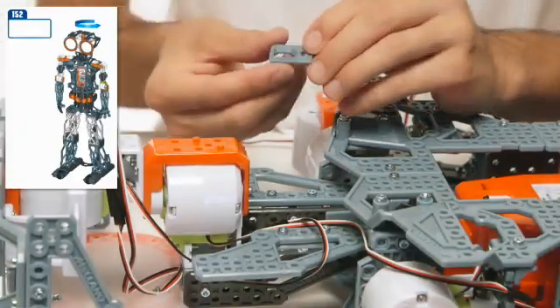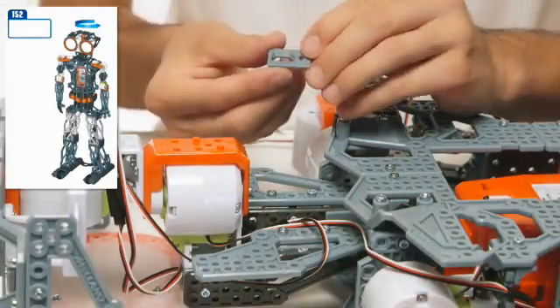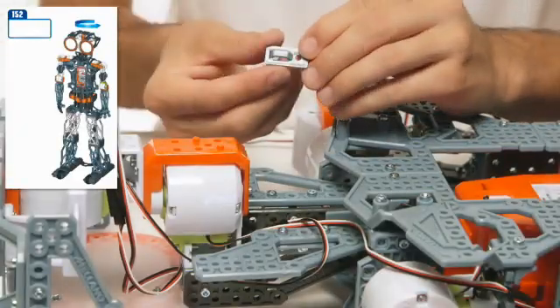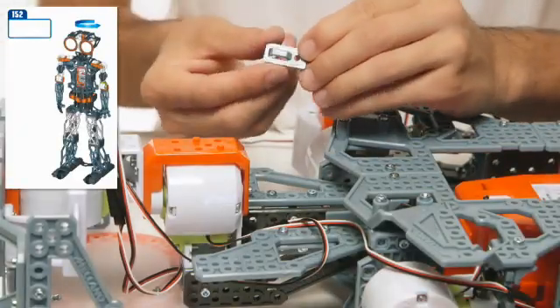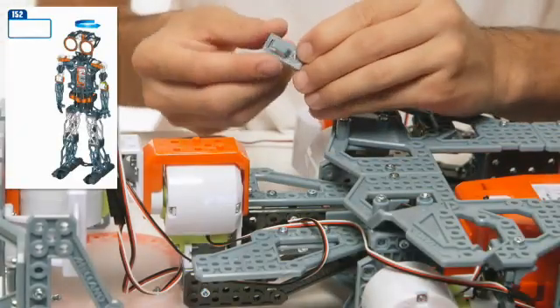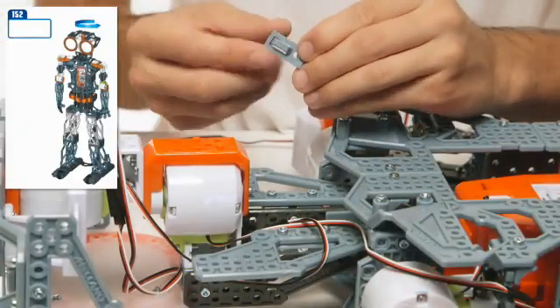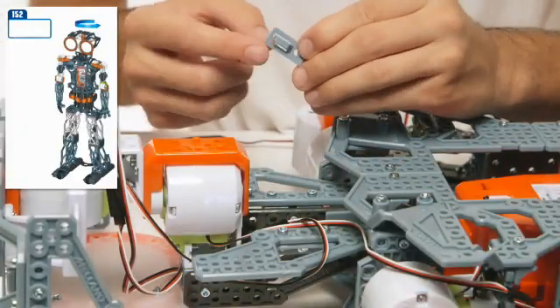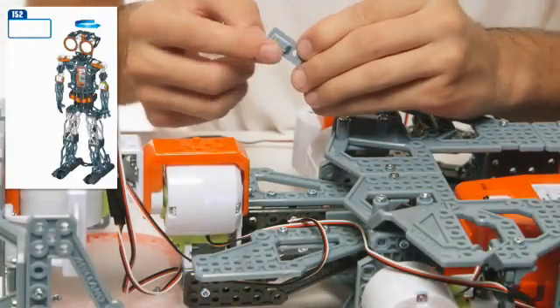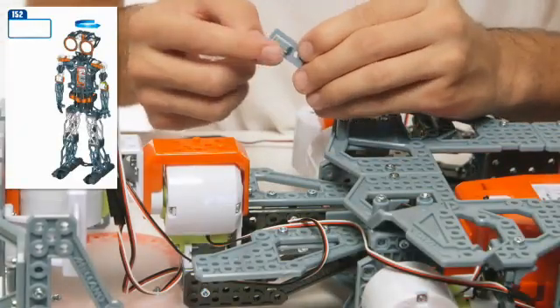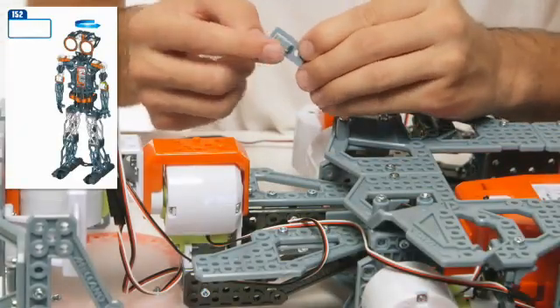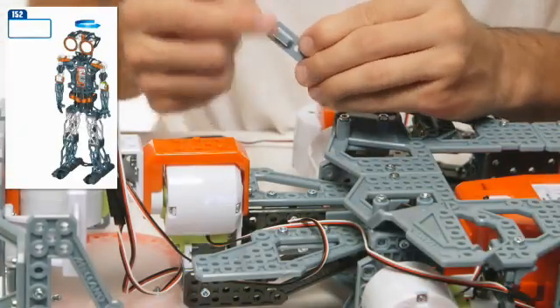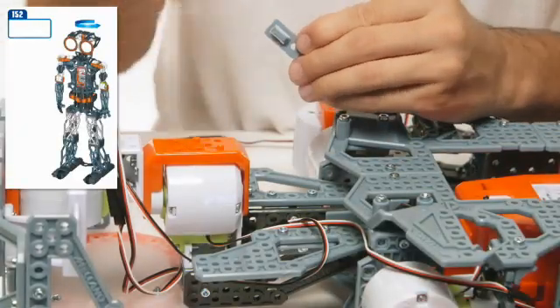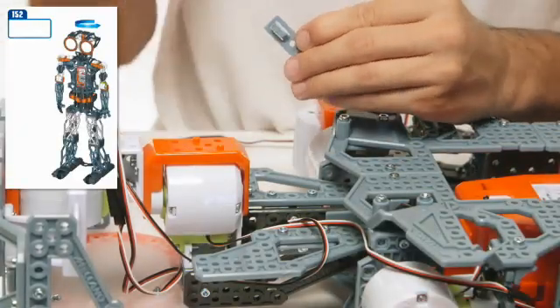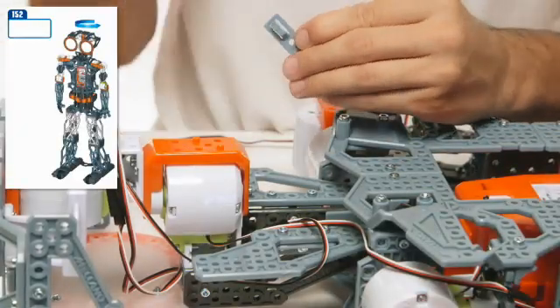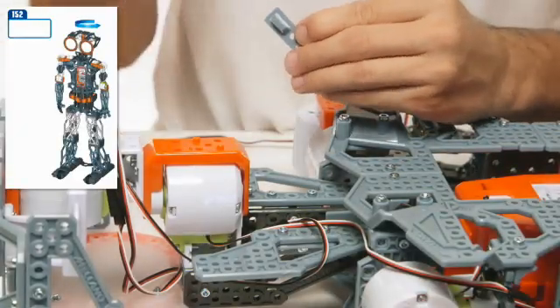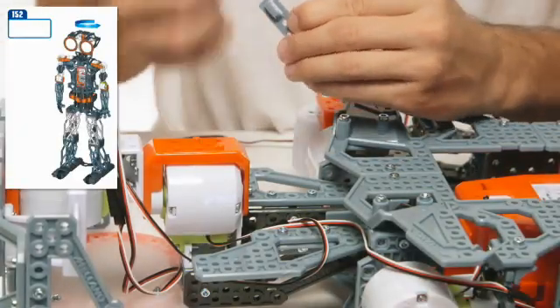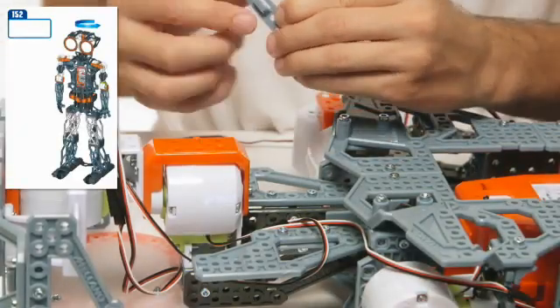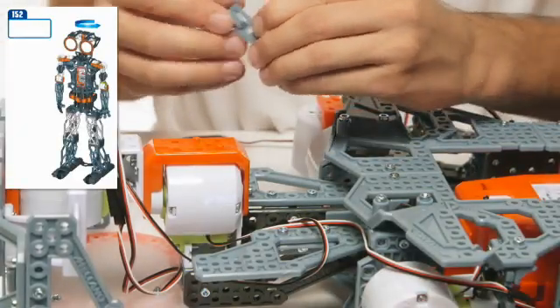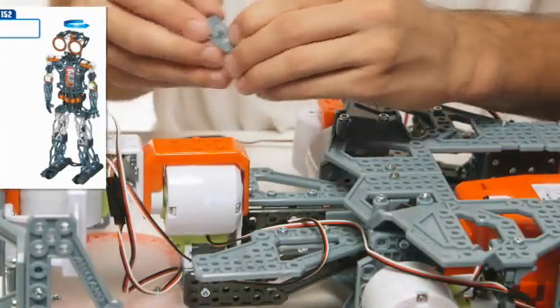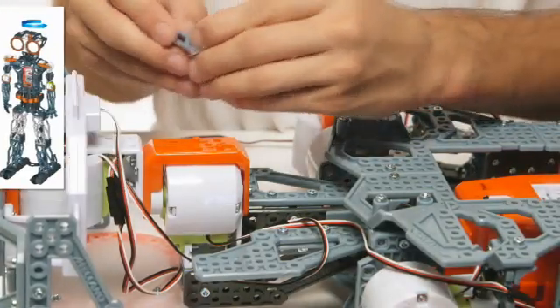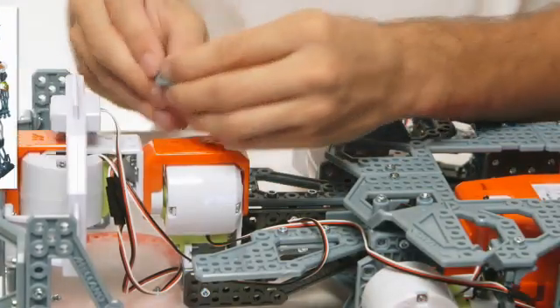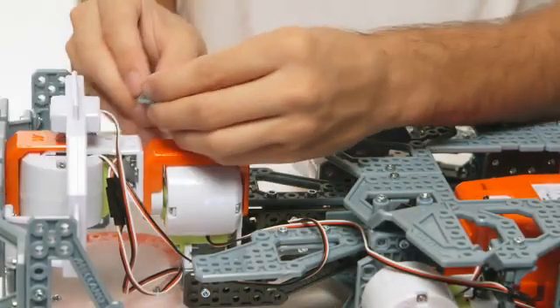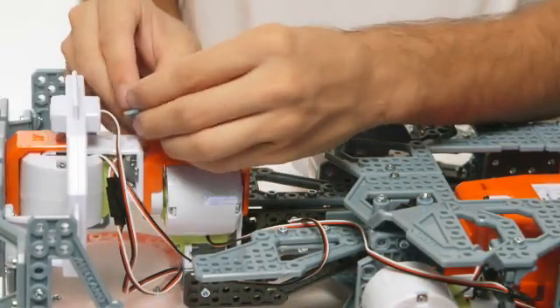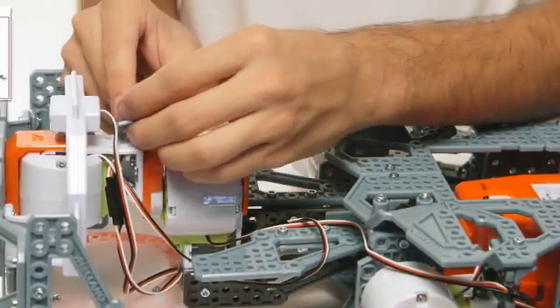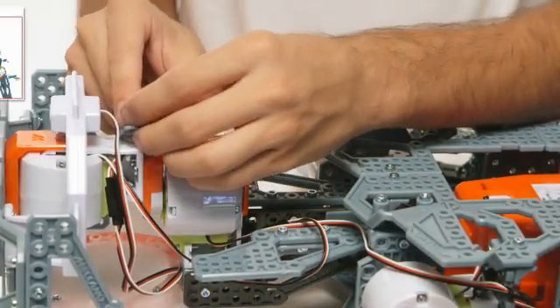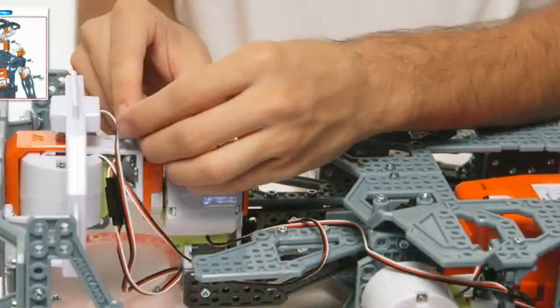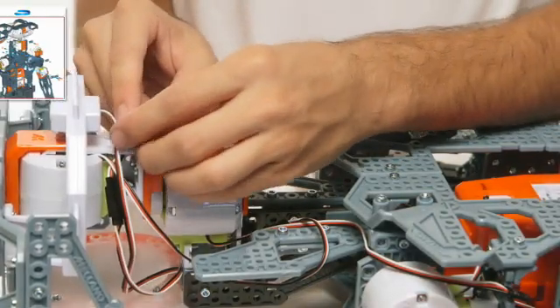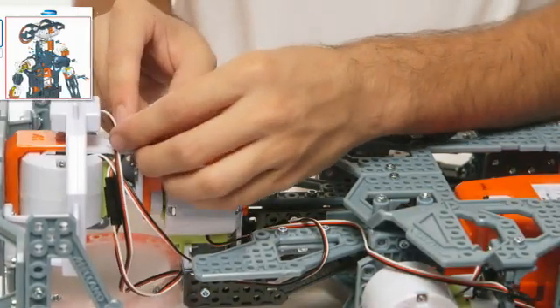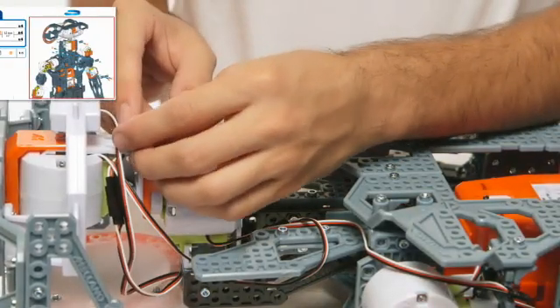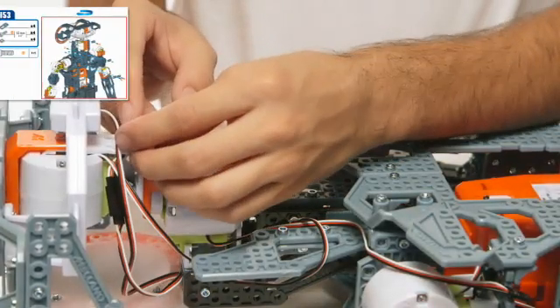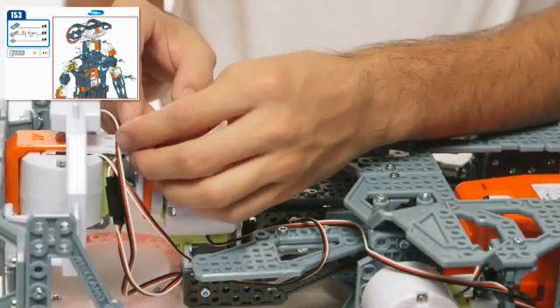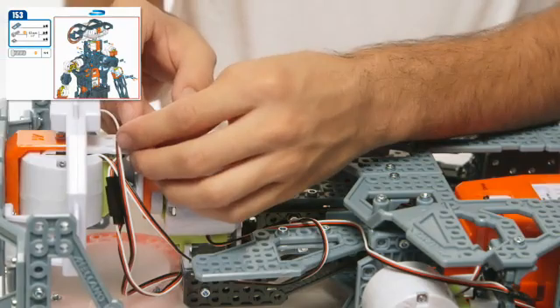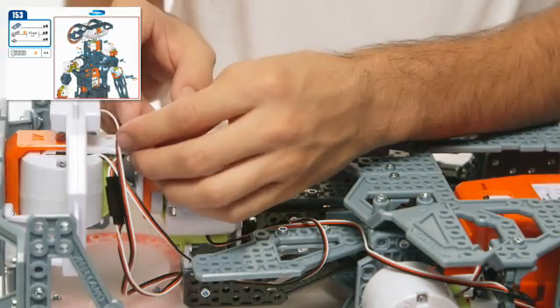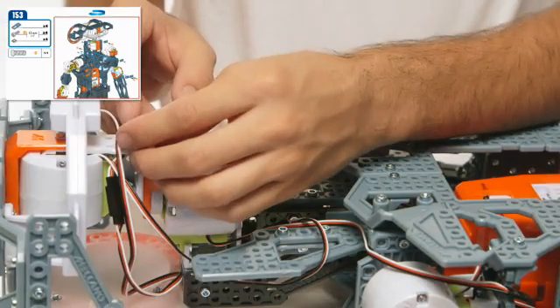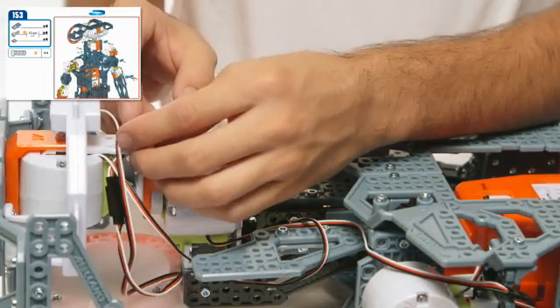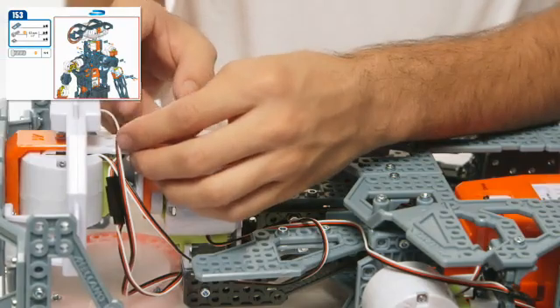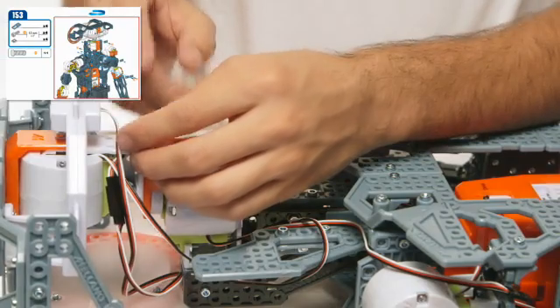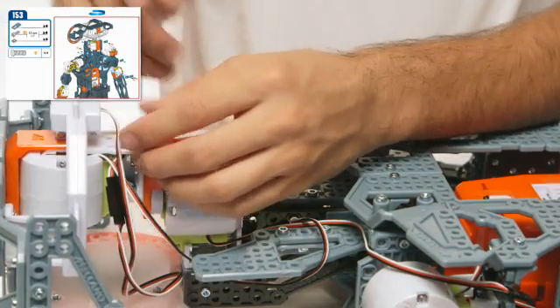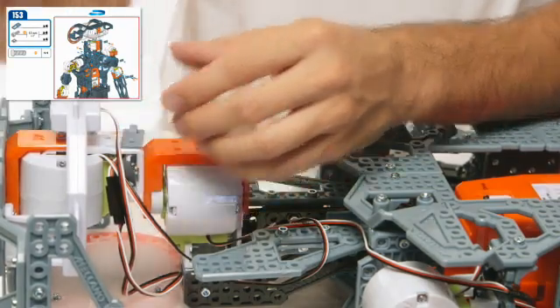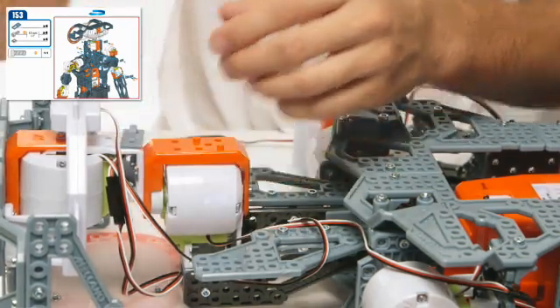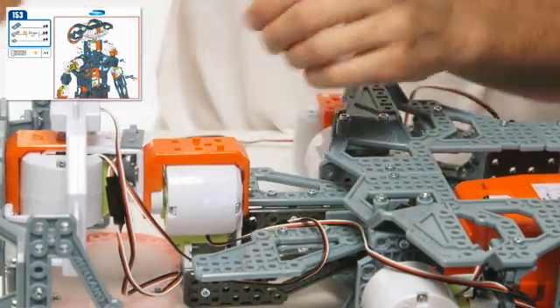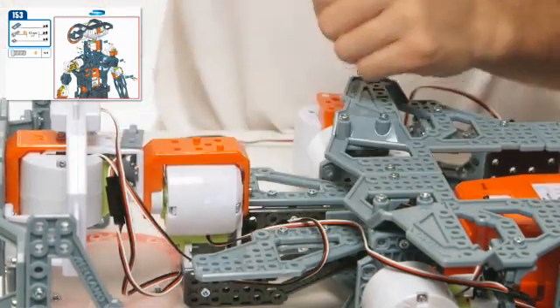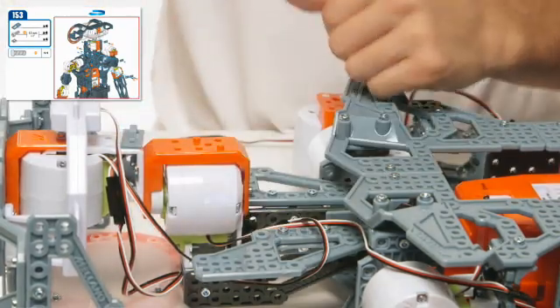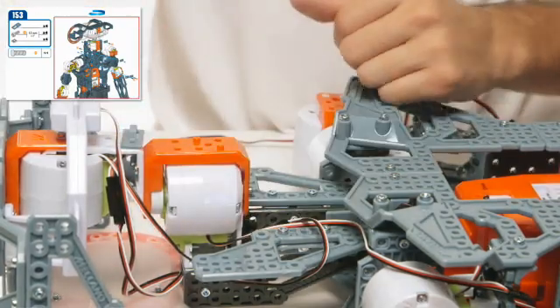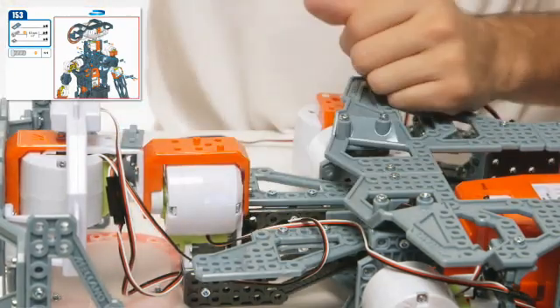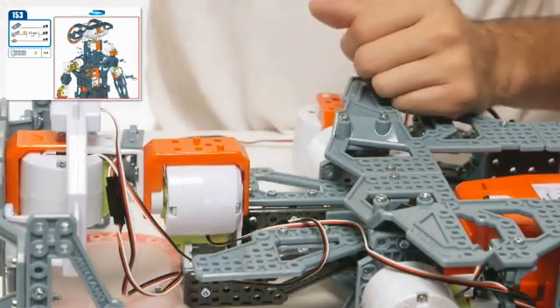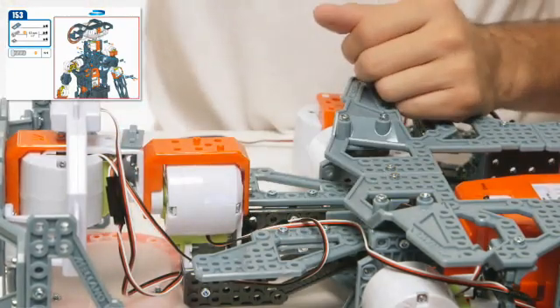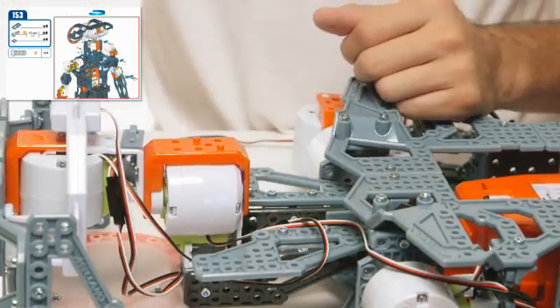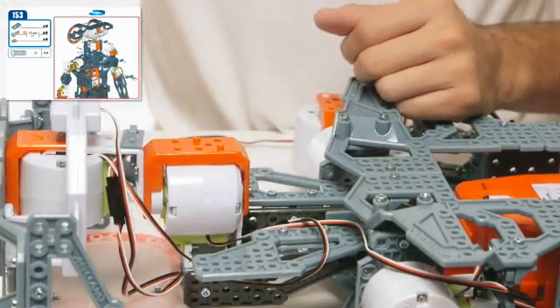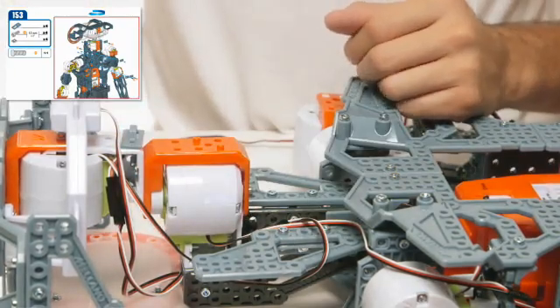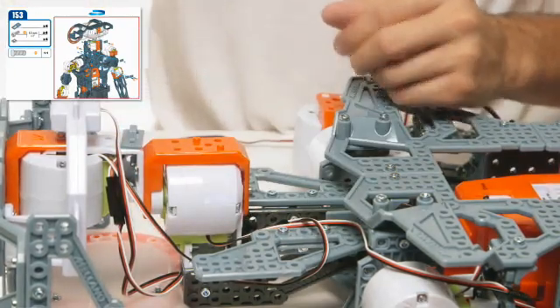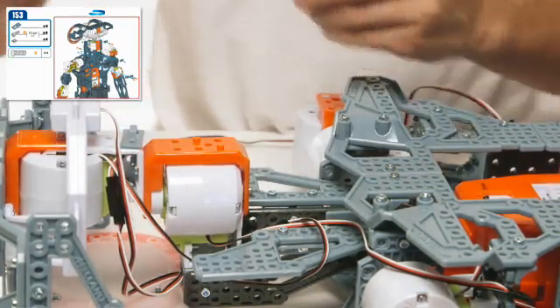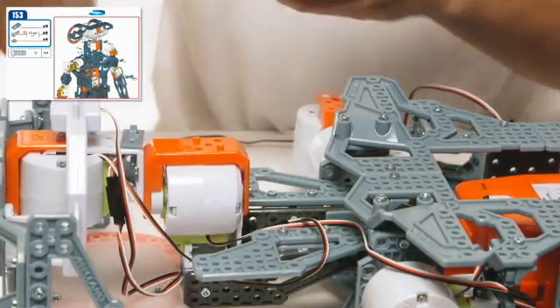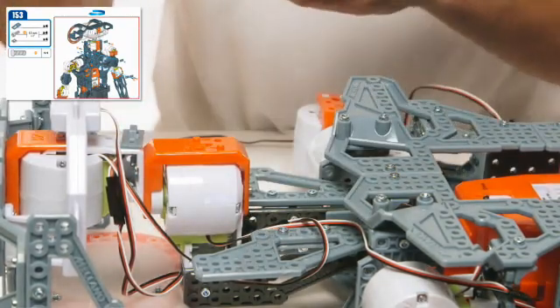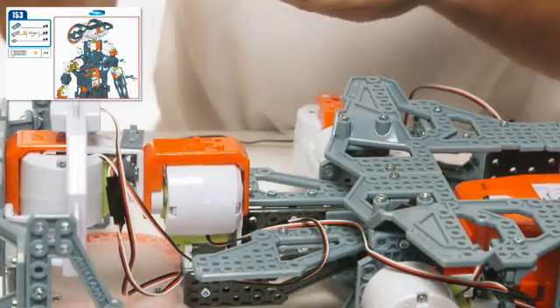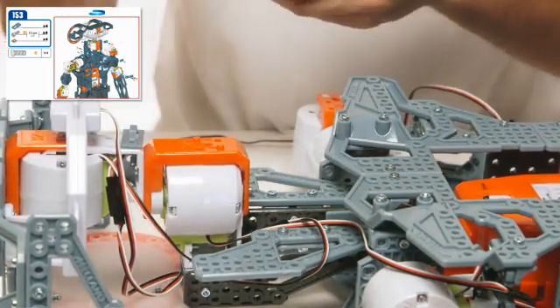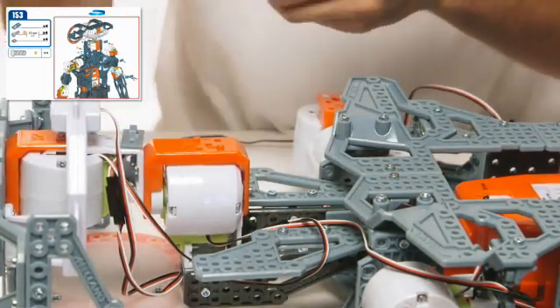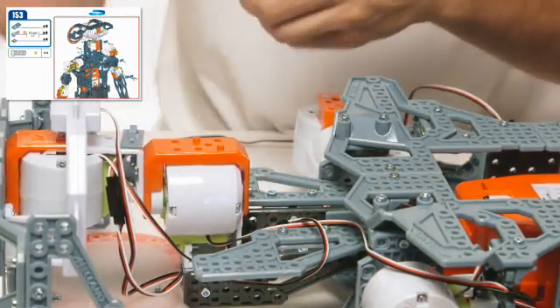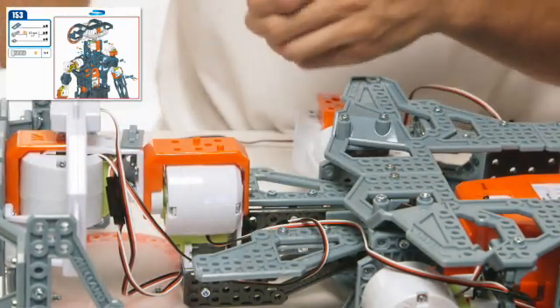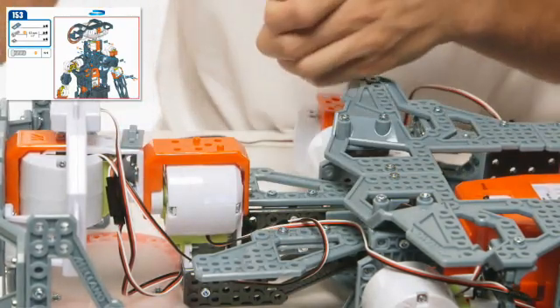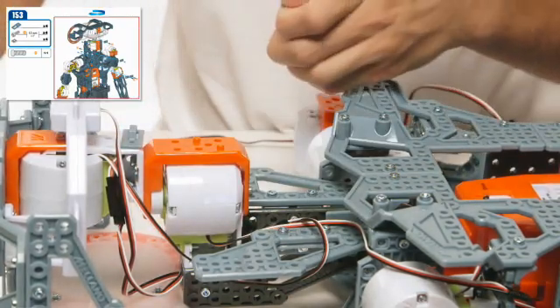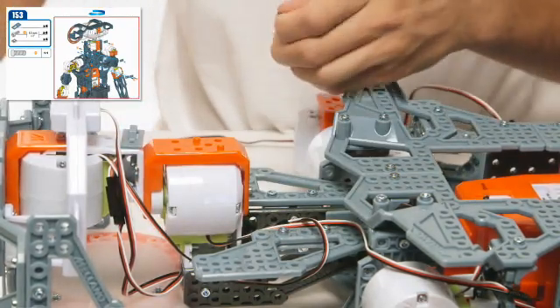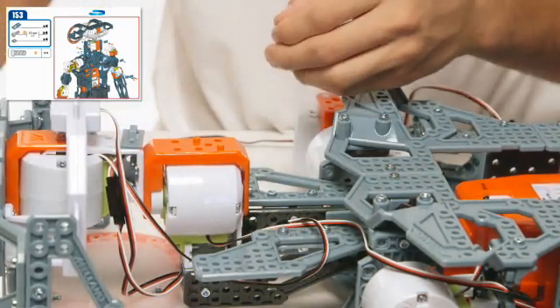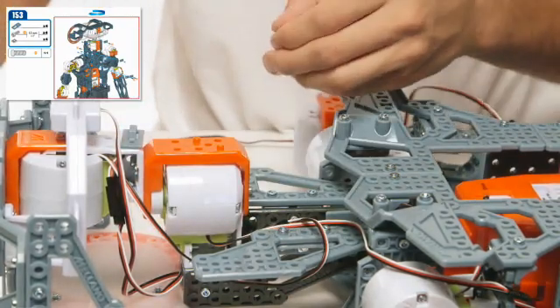Now it's time to put on the finishing touches. Steps 153 to 155: attach the clips.